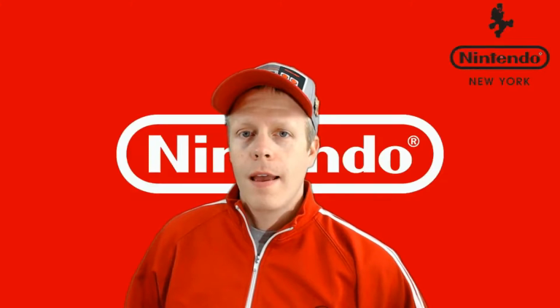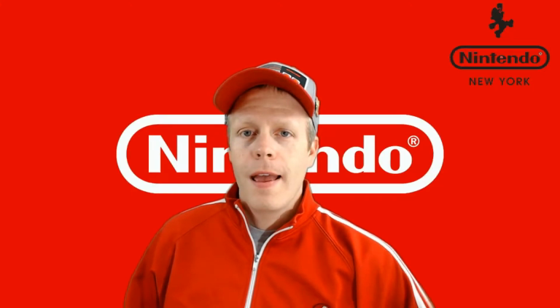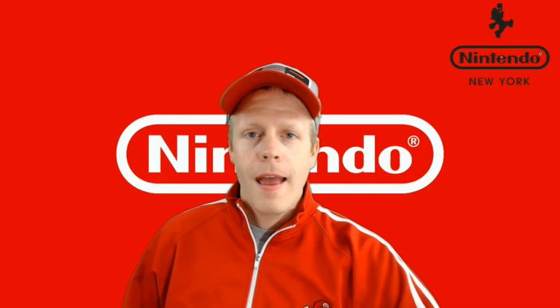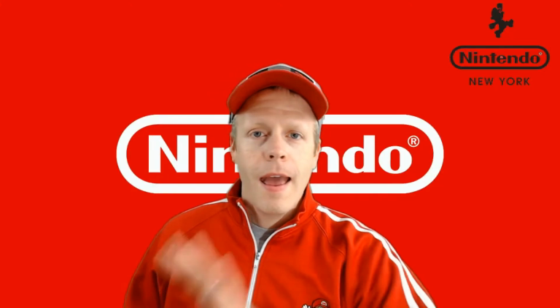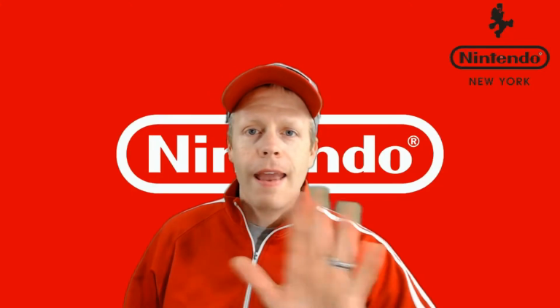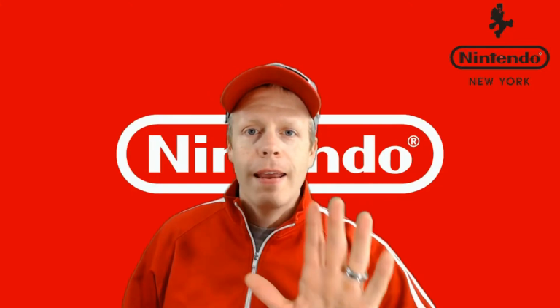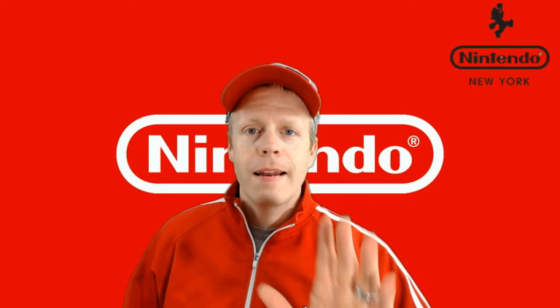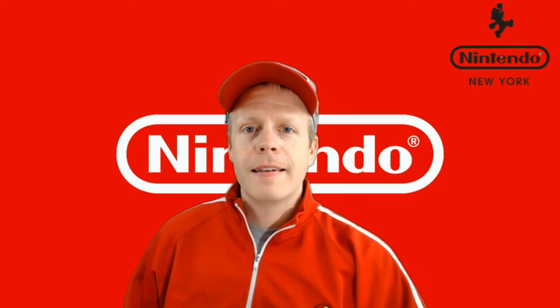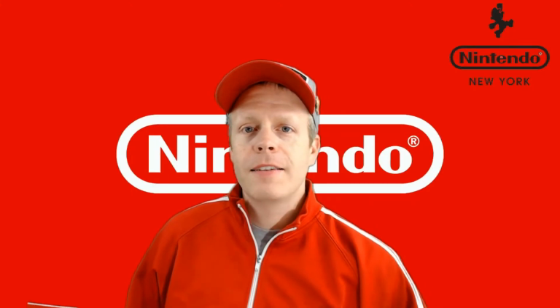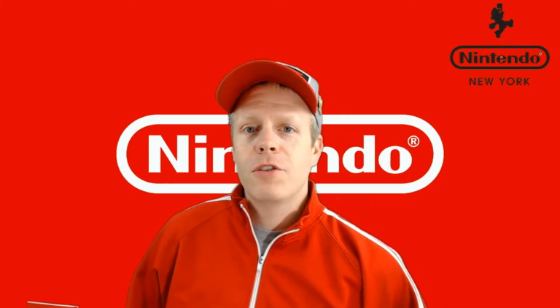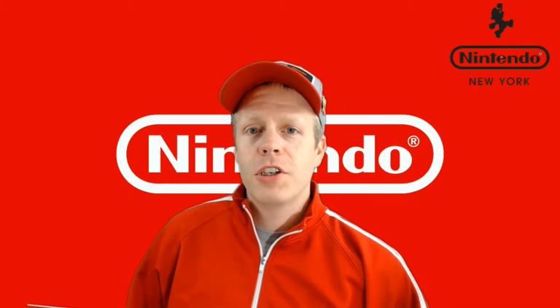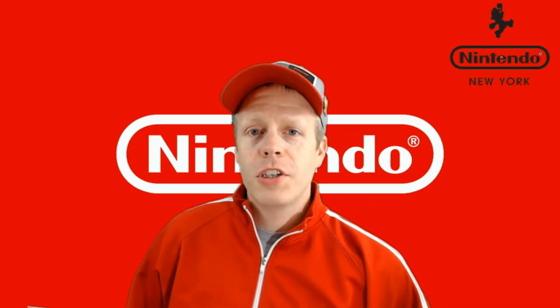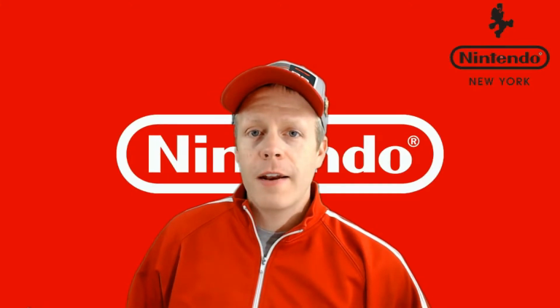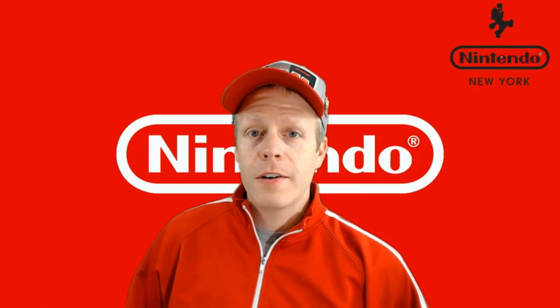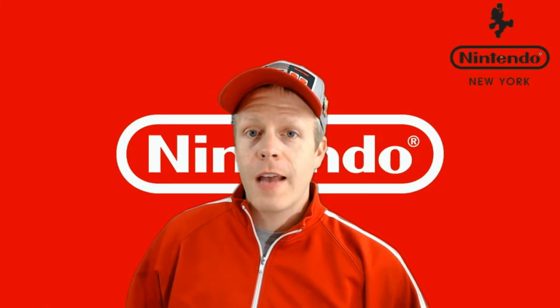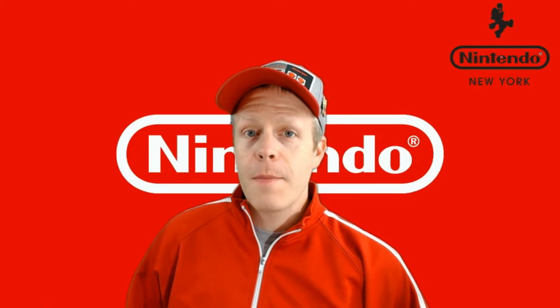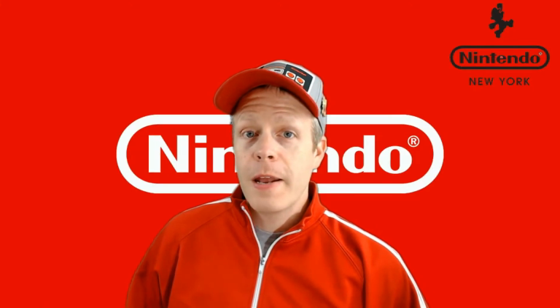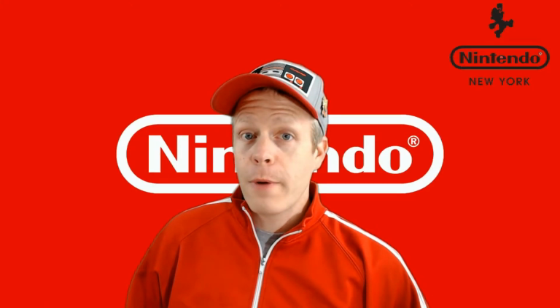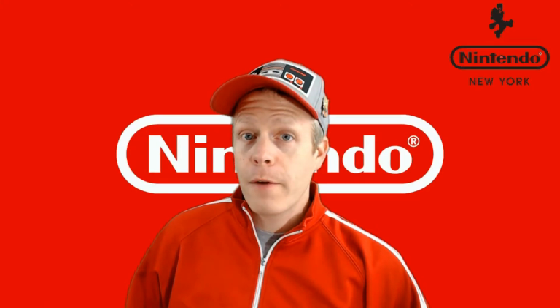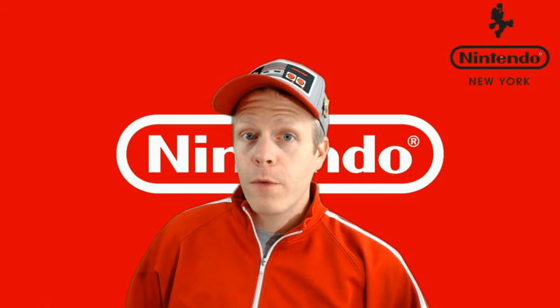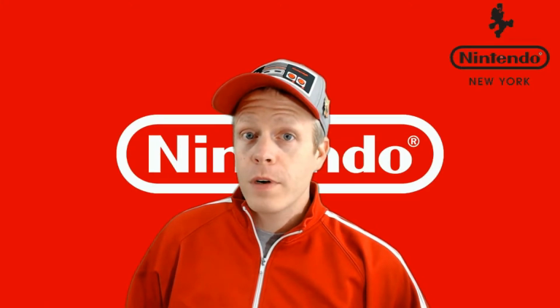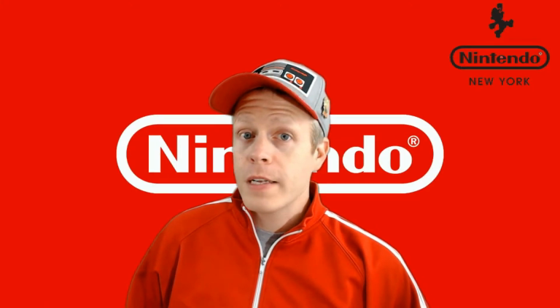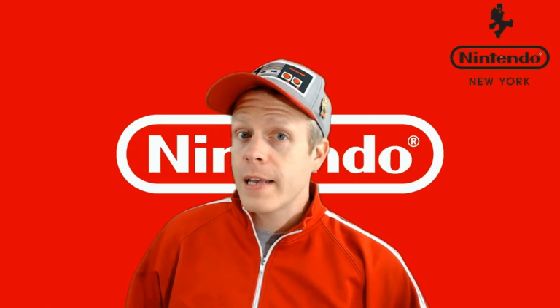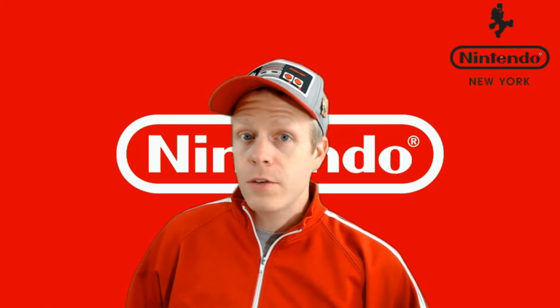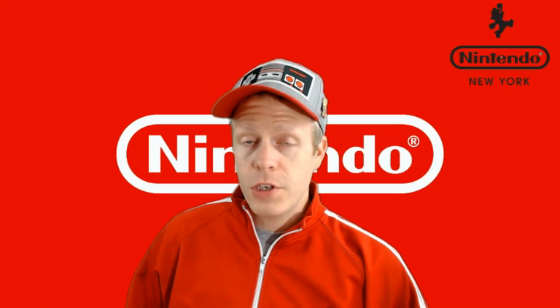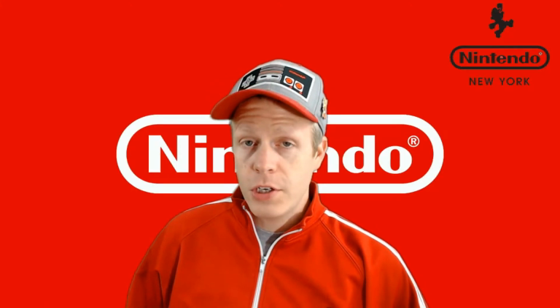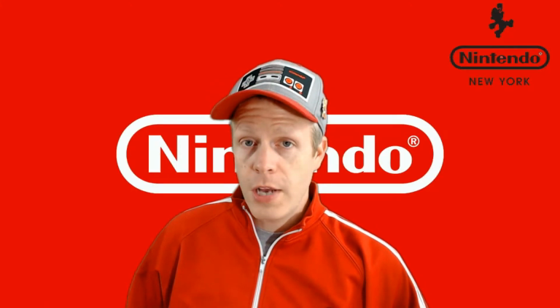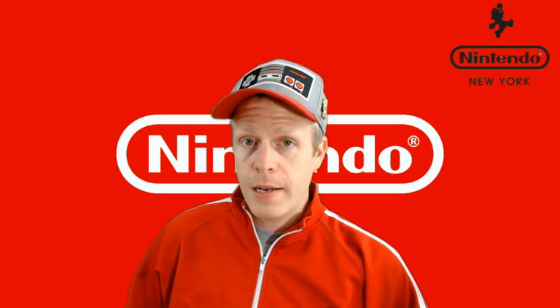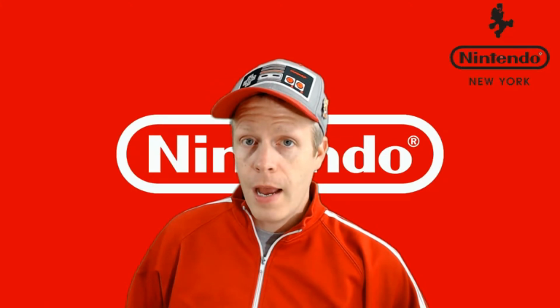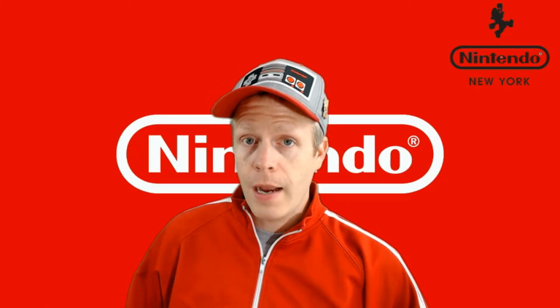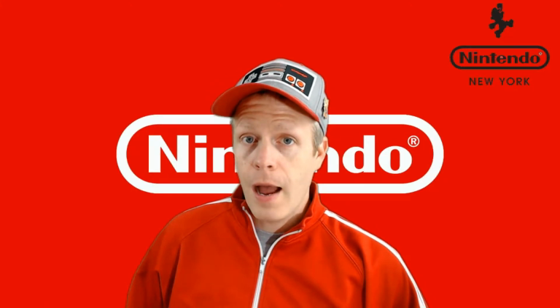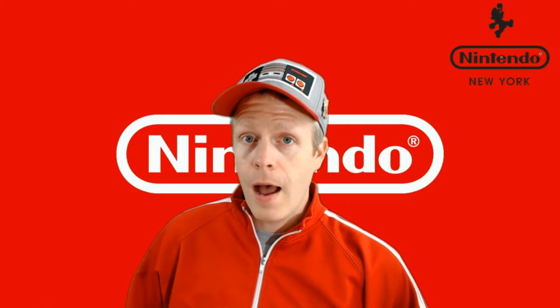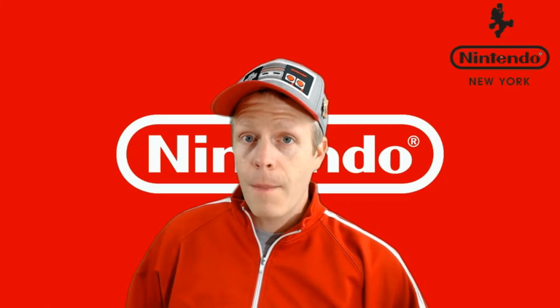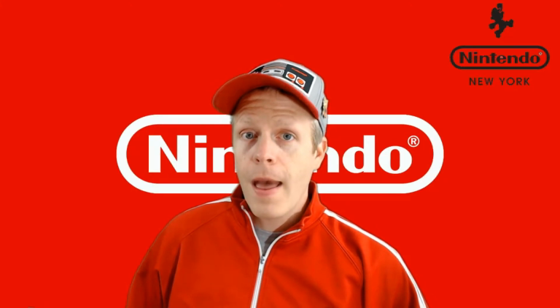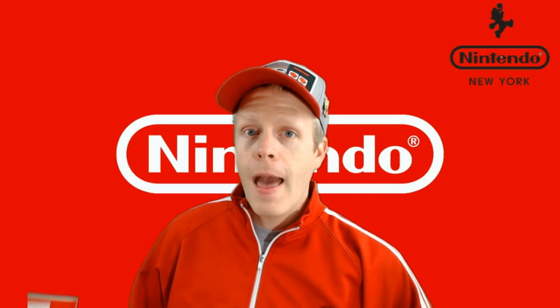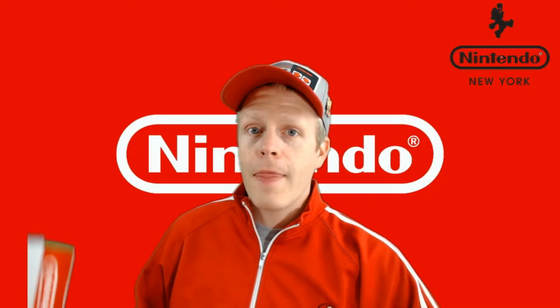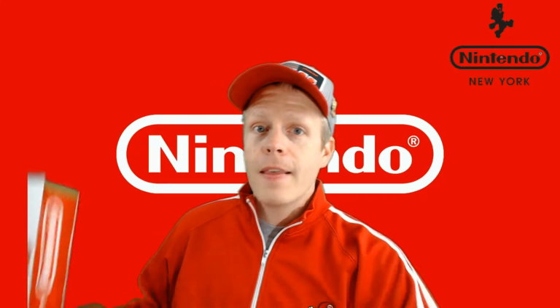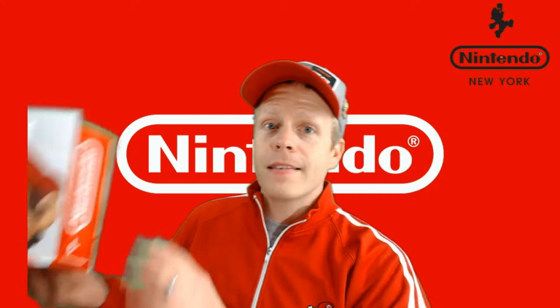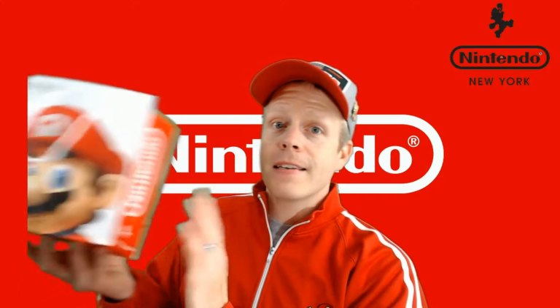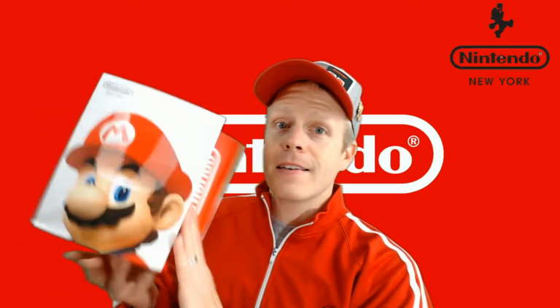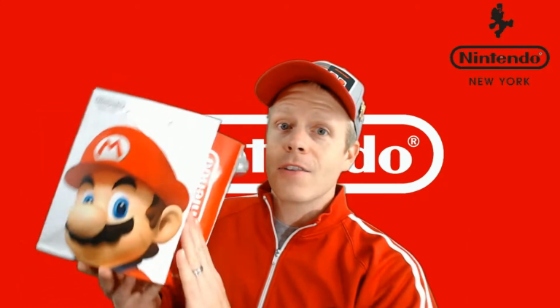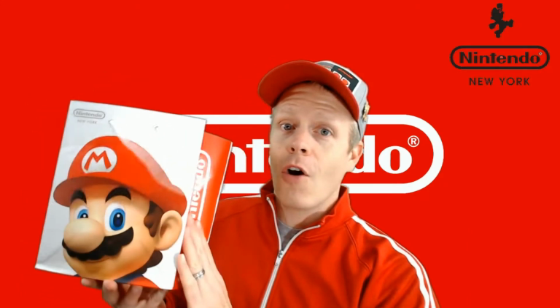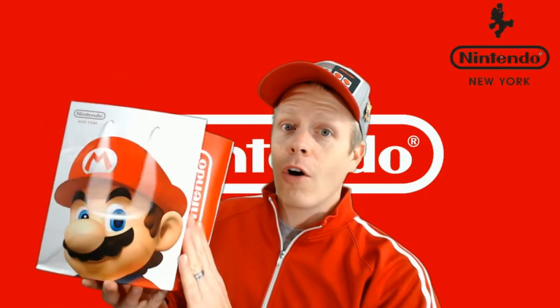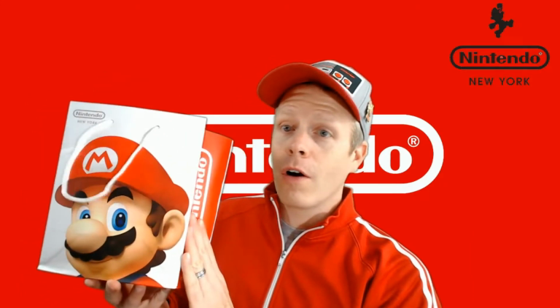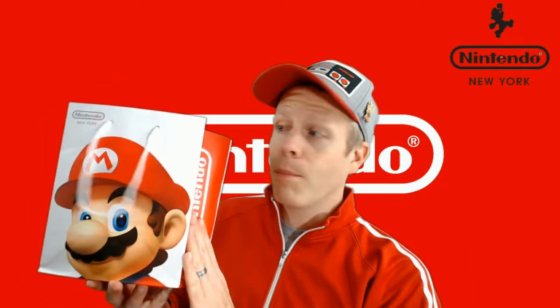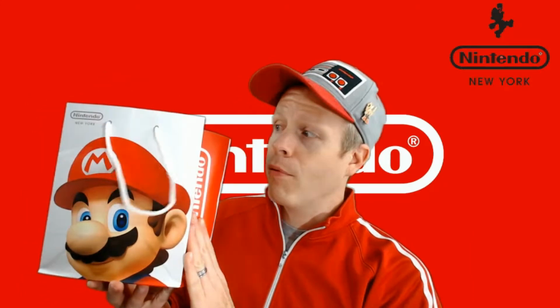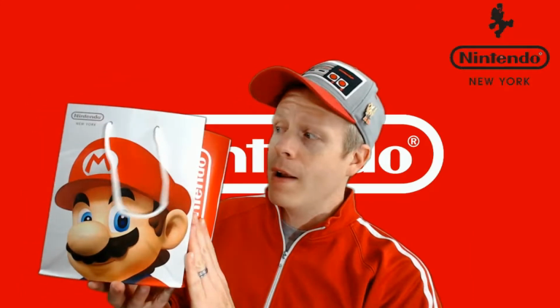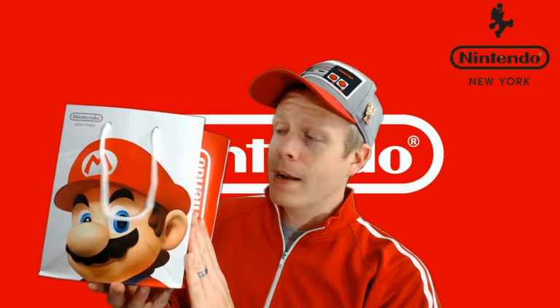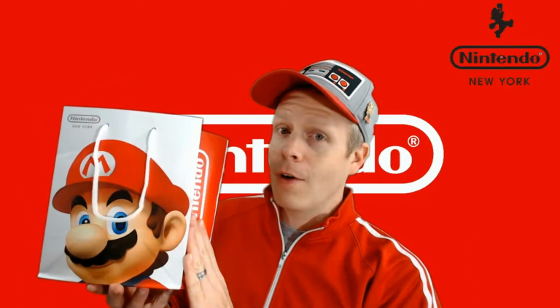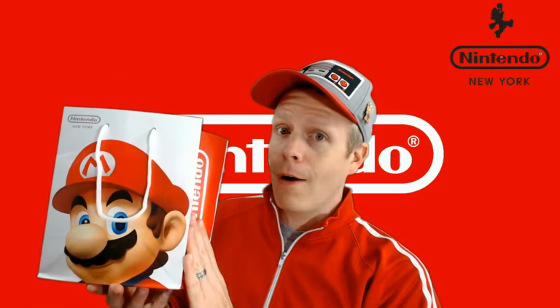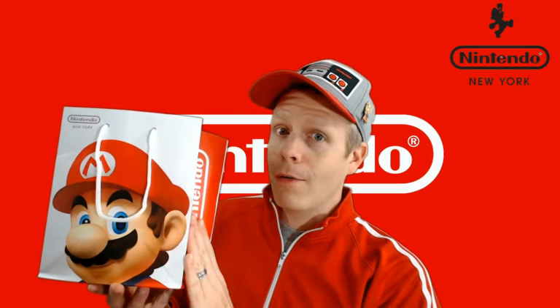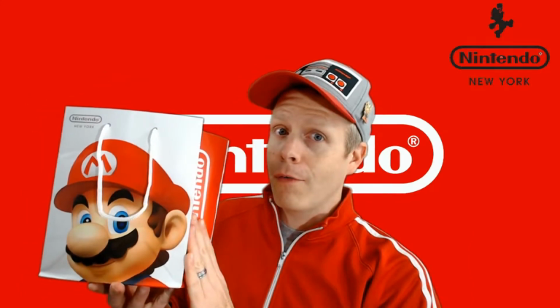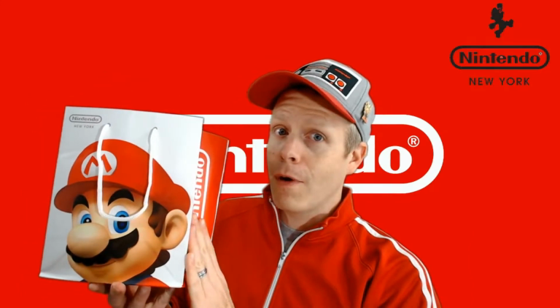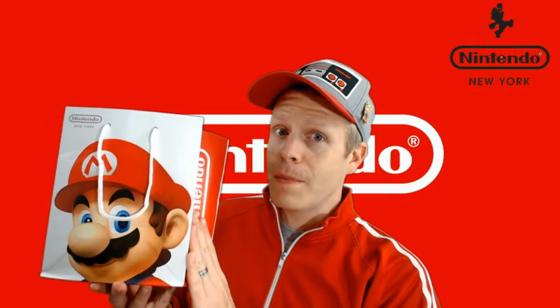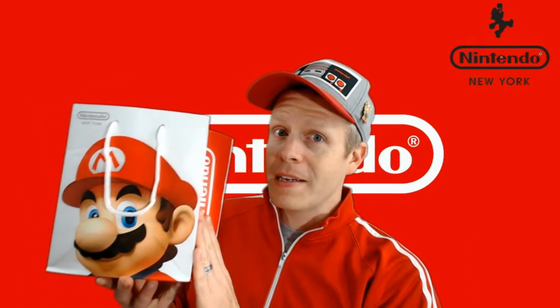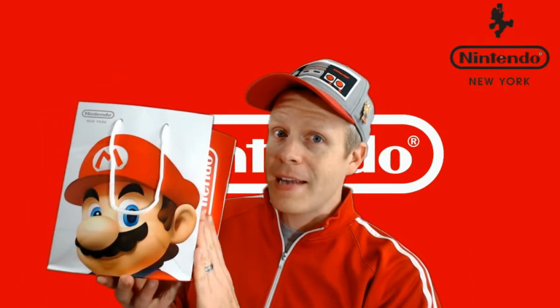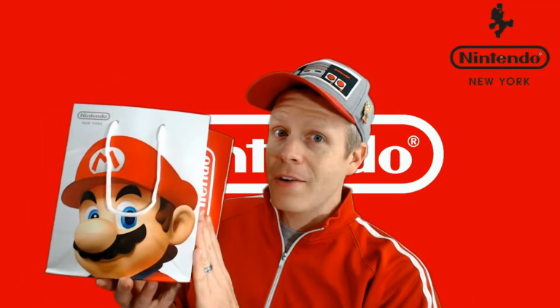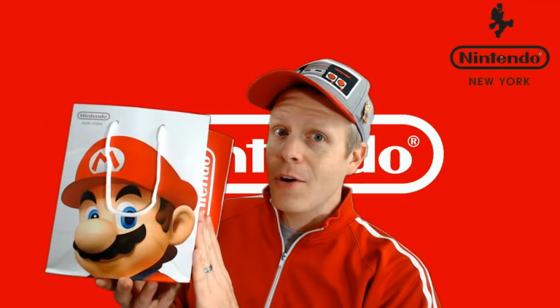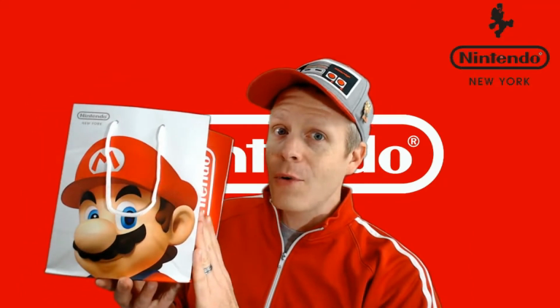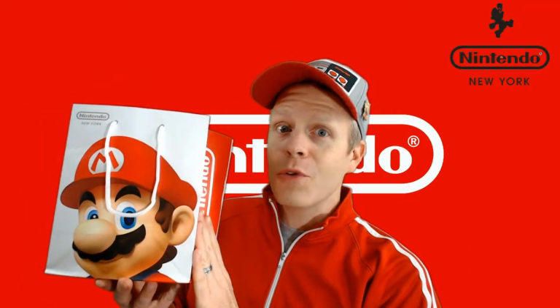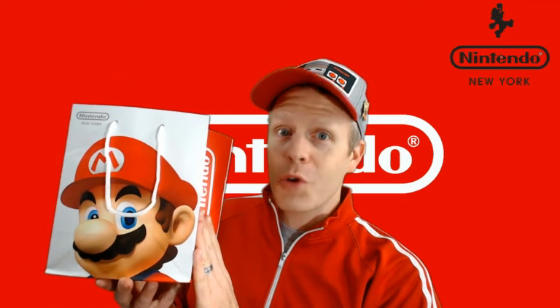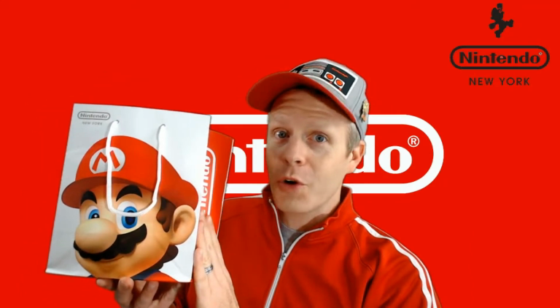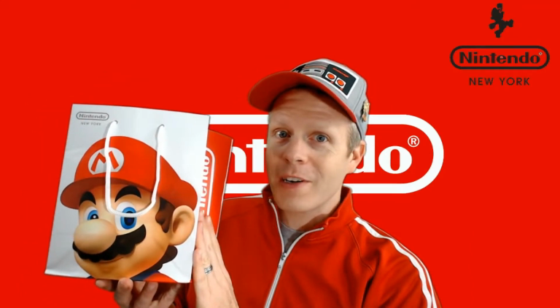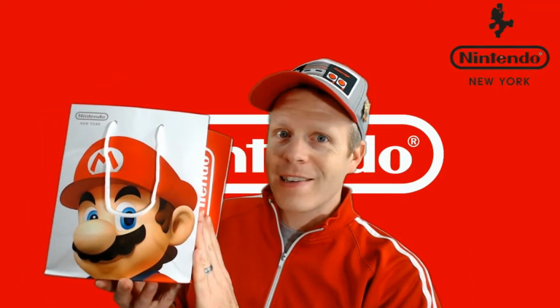Hey Nintendo Chitchatters, I'm Eddie Ray for NintendoChitchat.com, and this is our product haul from Nintendo New York City.